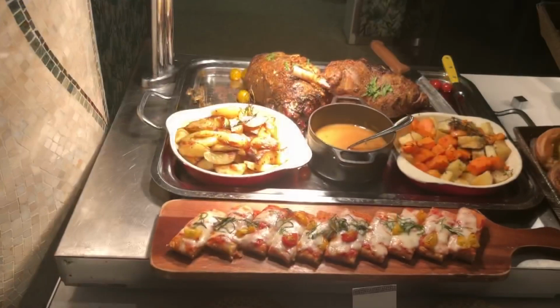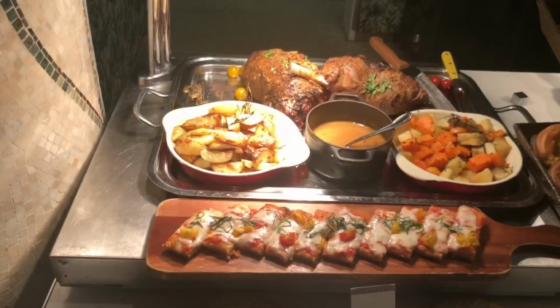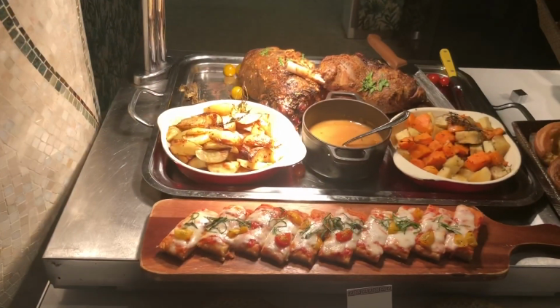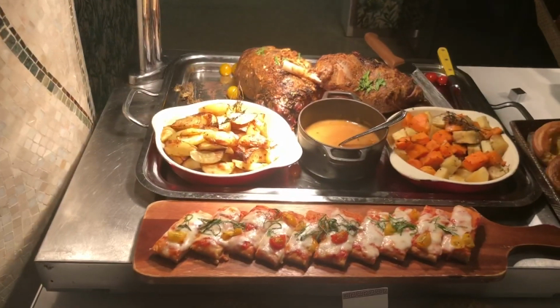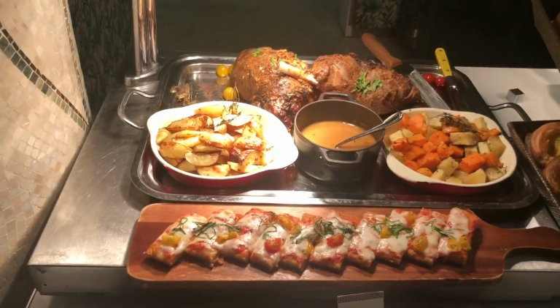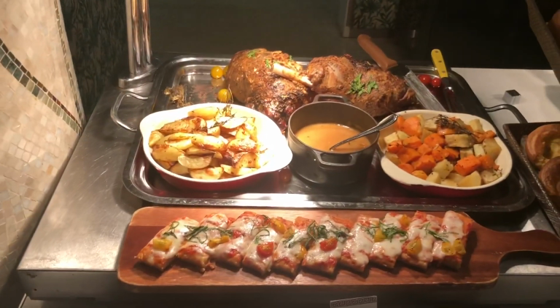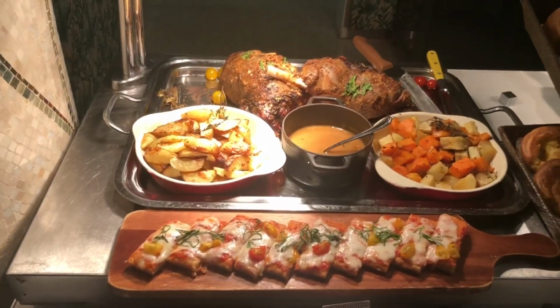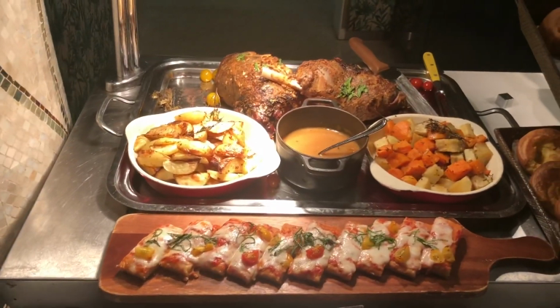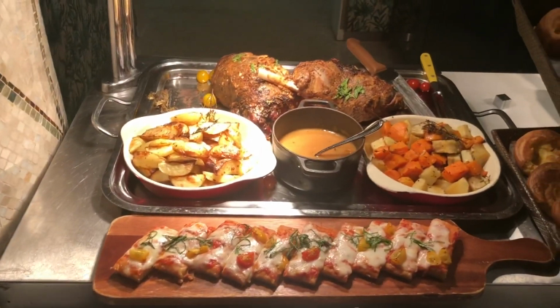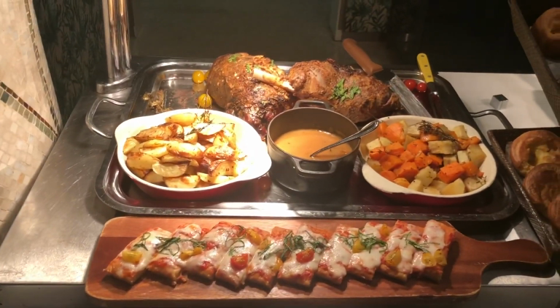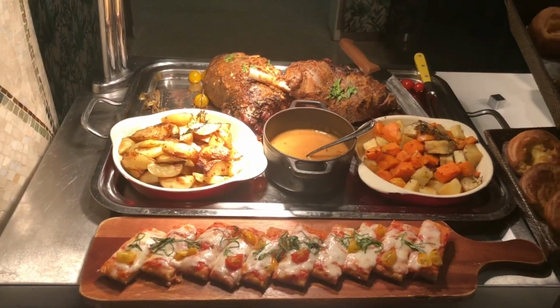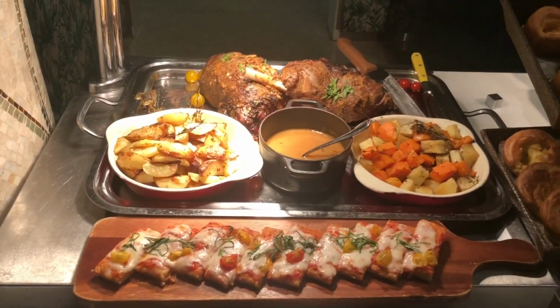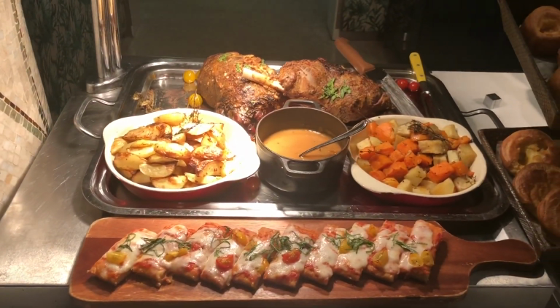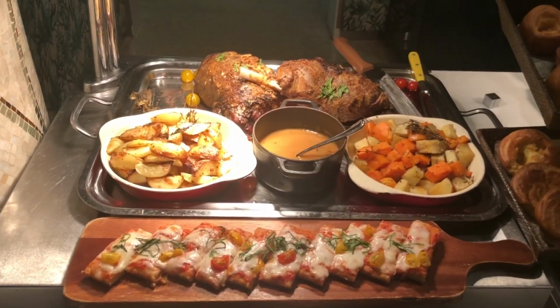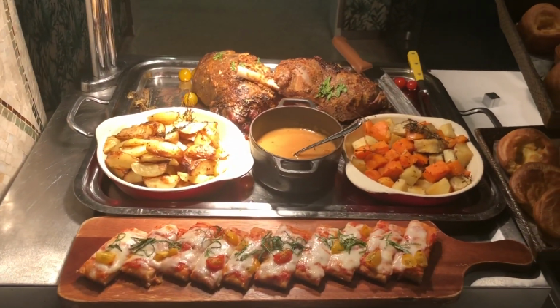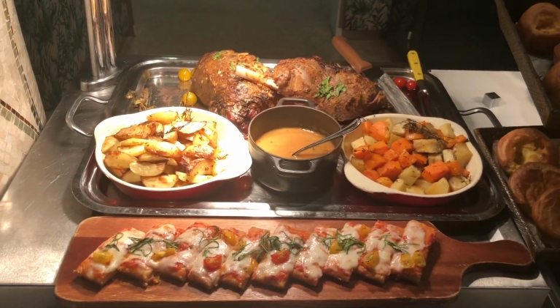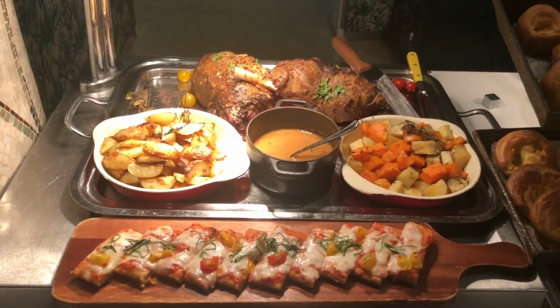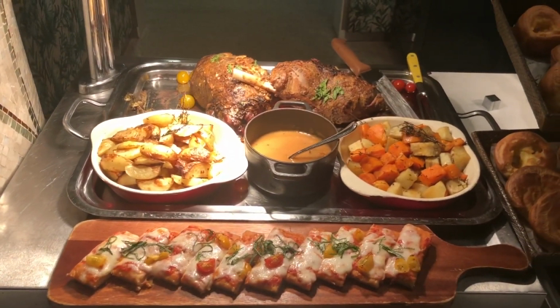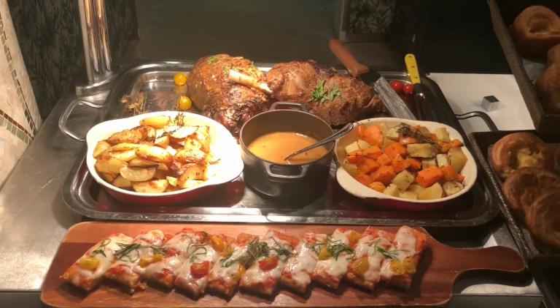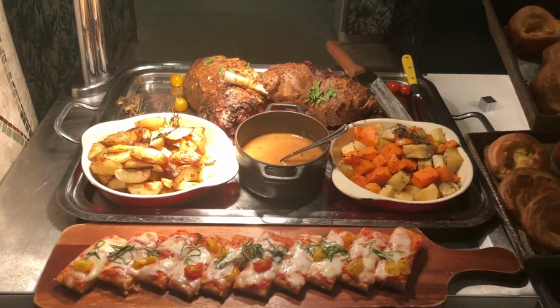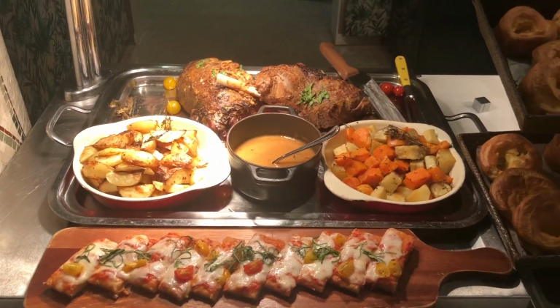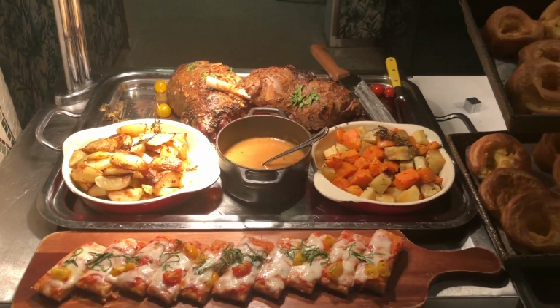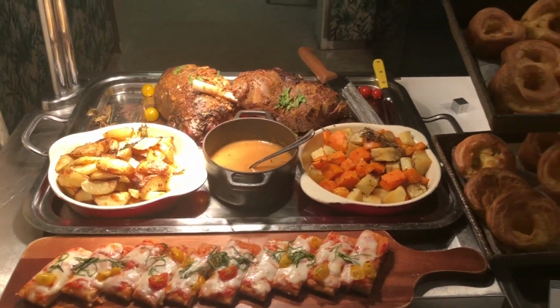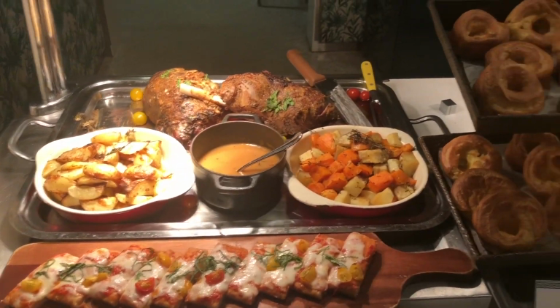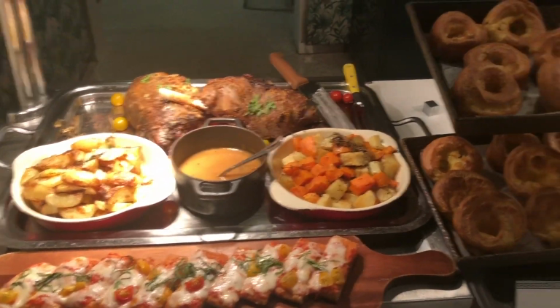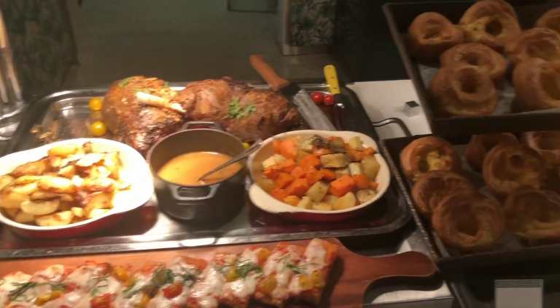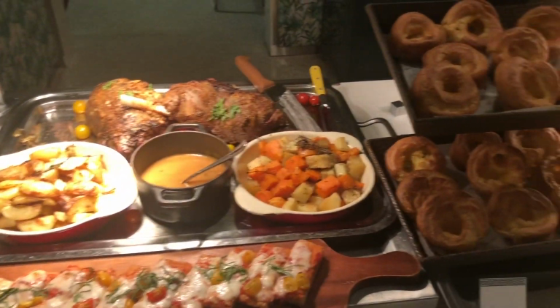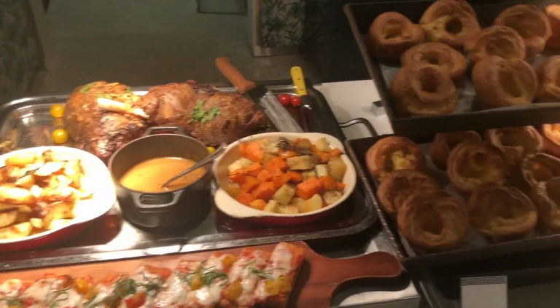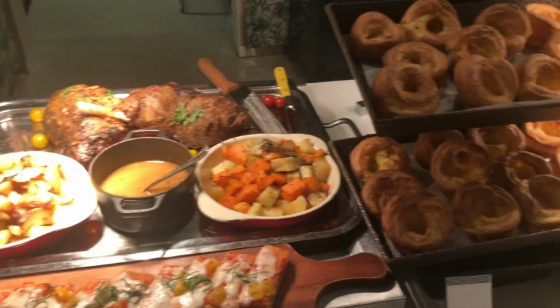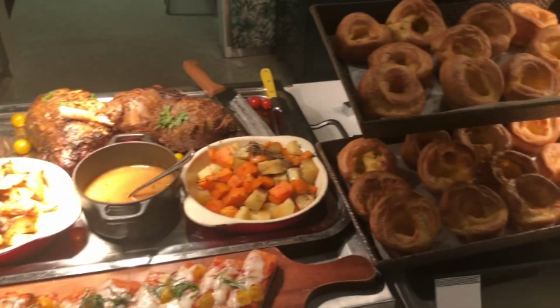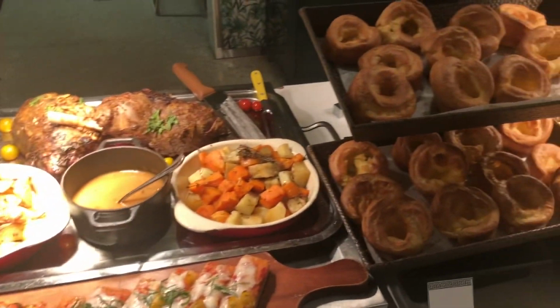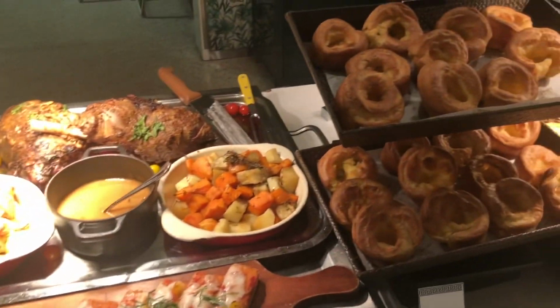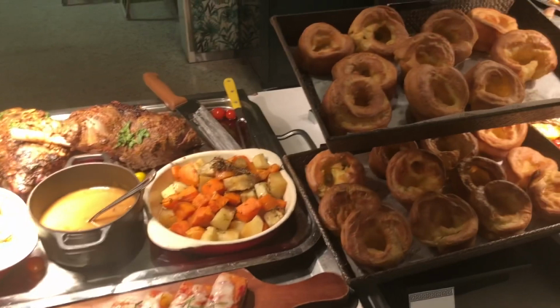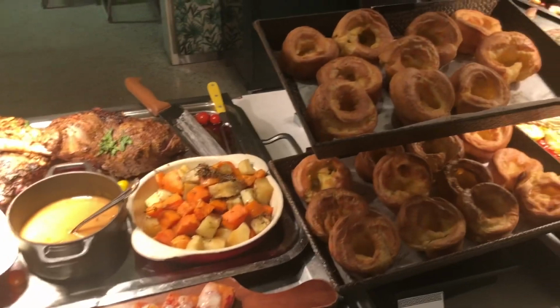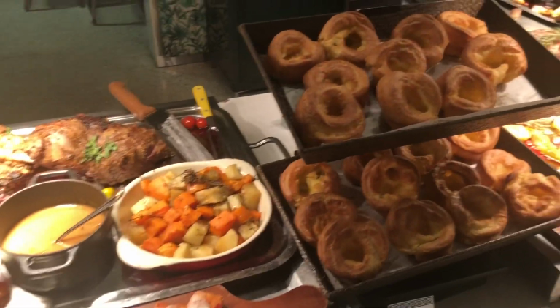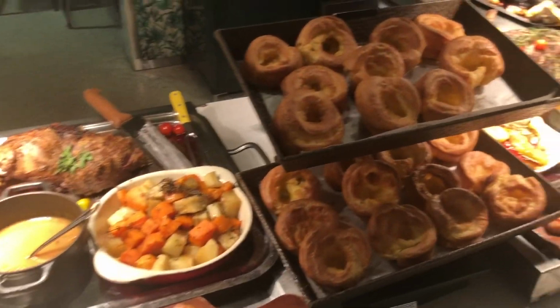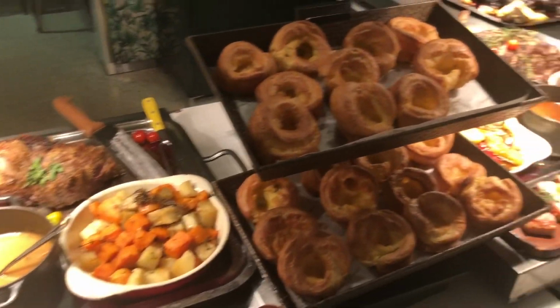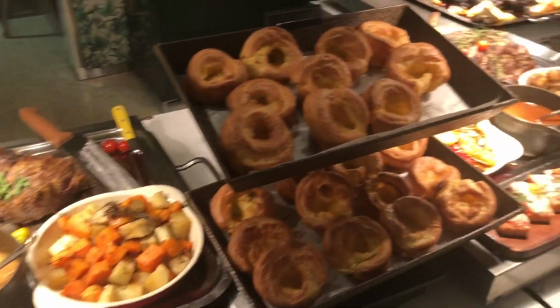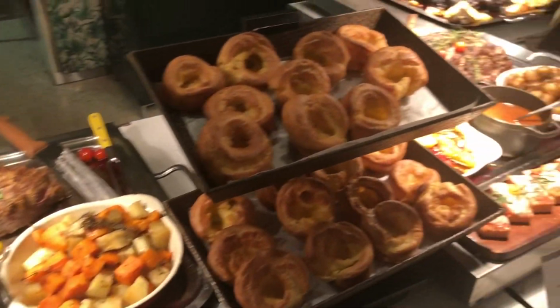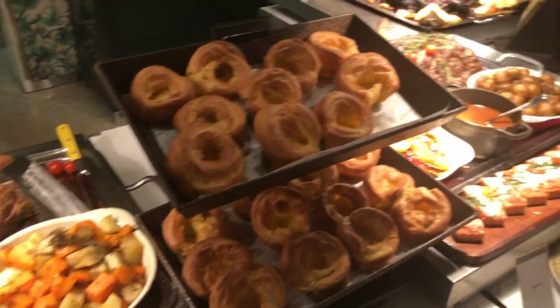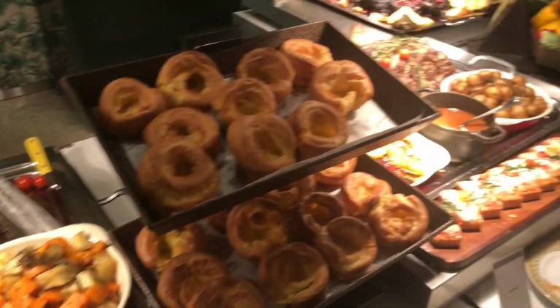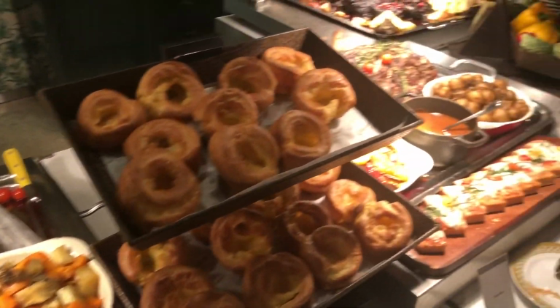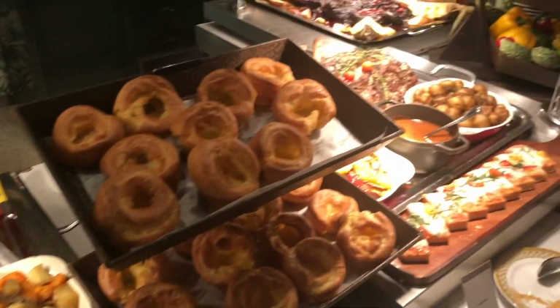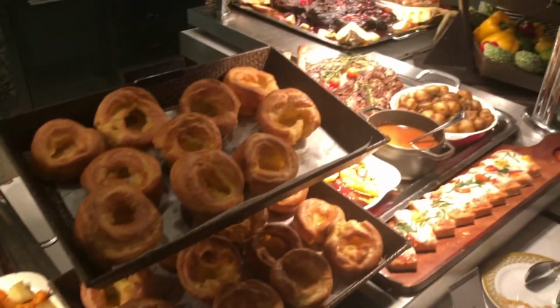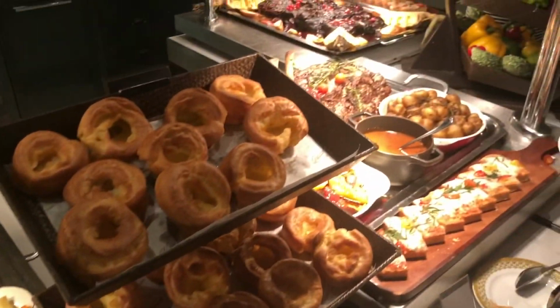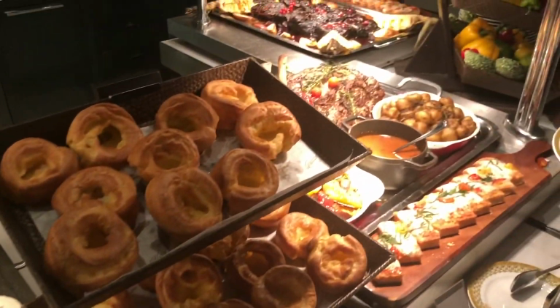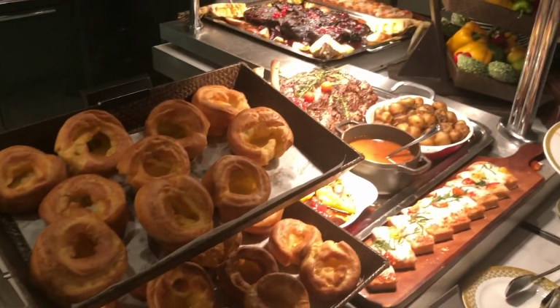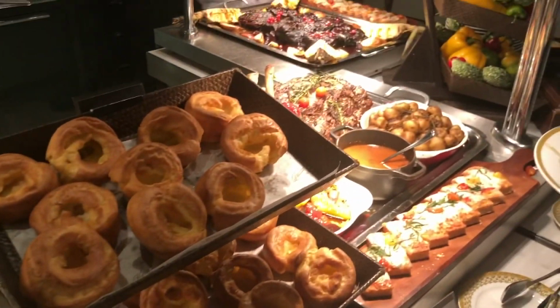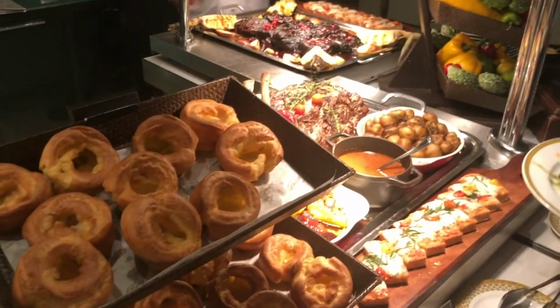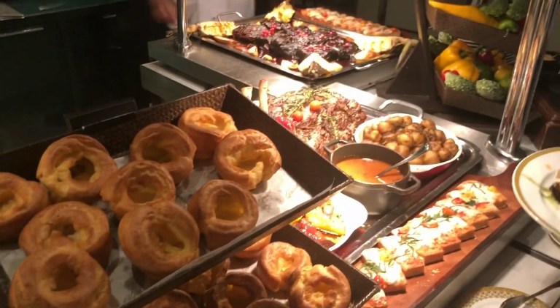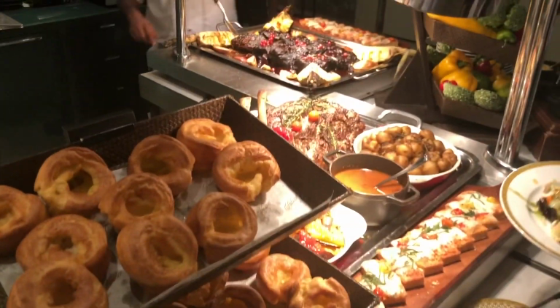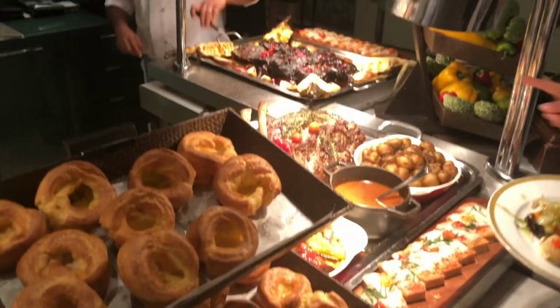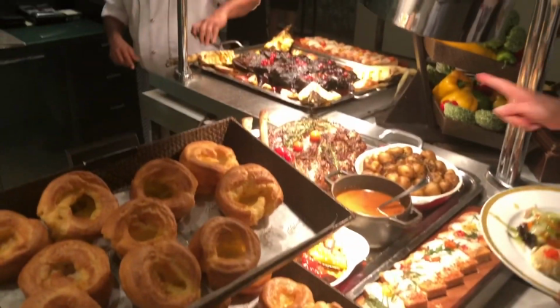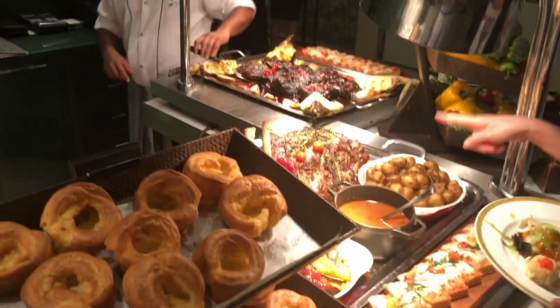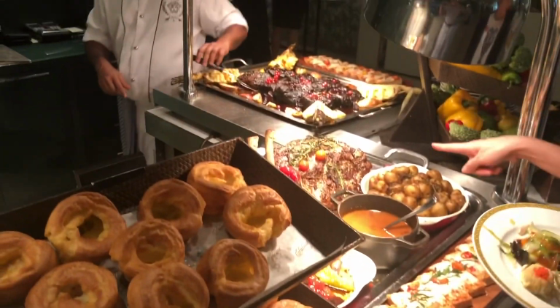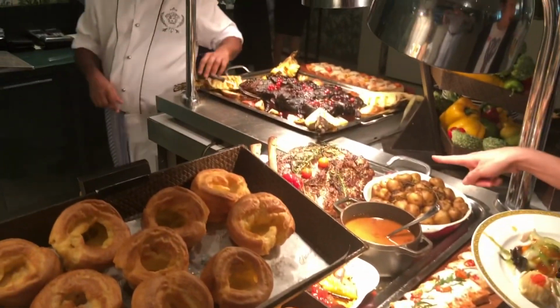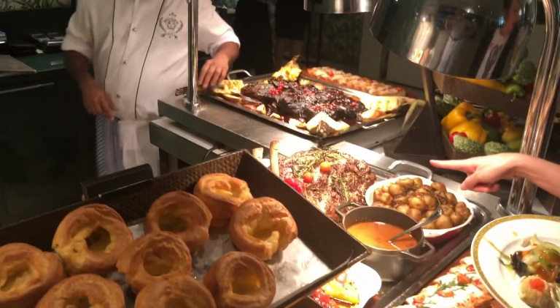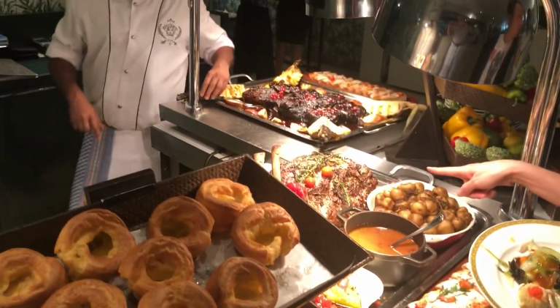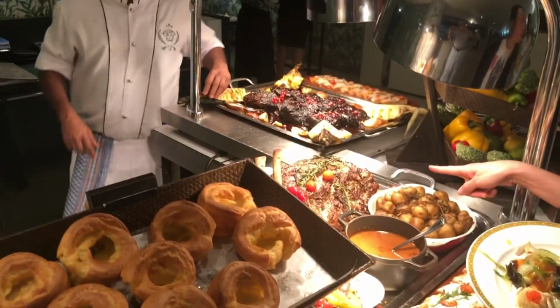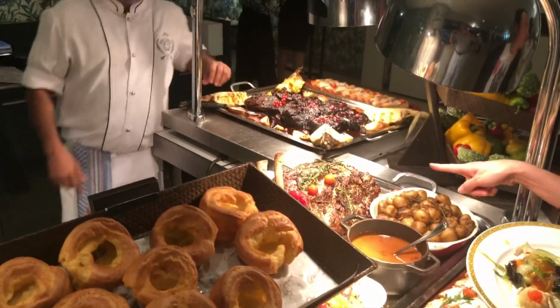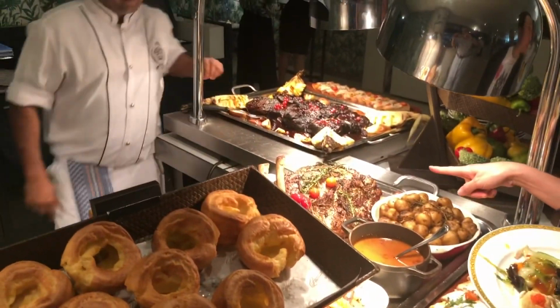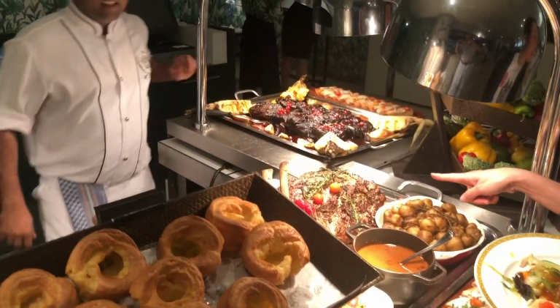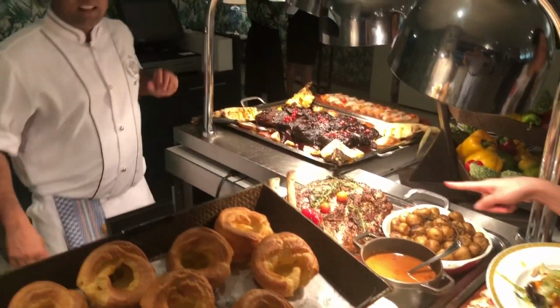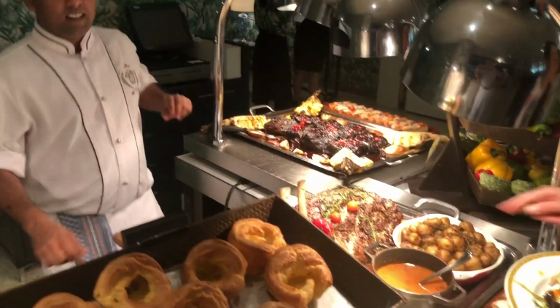Here we have the bread station with different kinds of meats and cuts, Yorkshire puddings, glazed ribs — a beautiful selection.